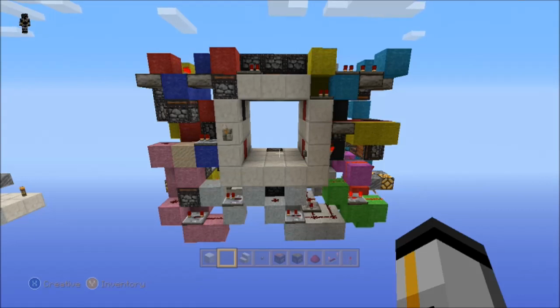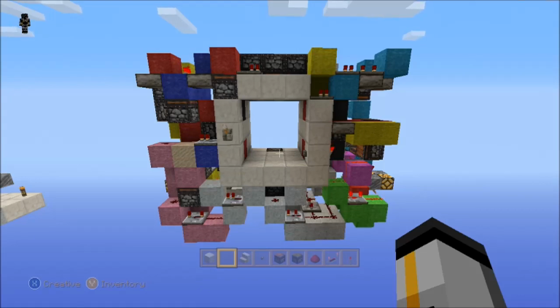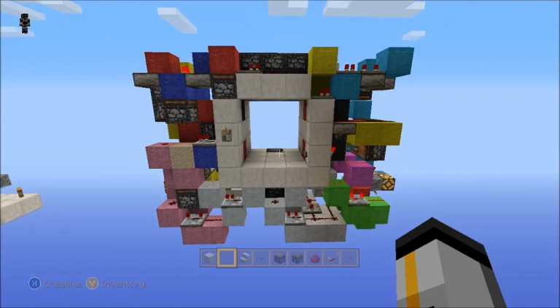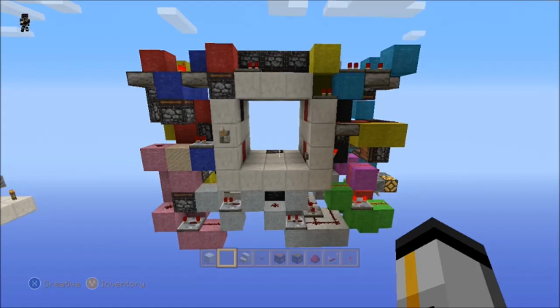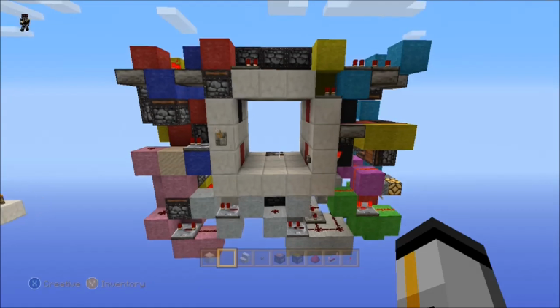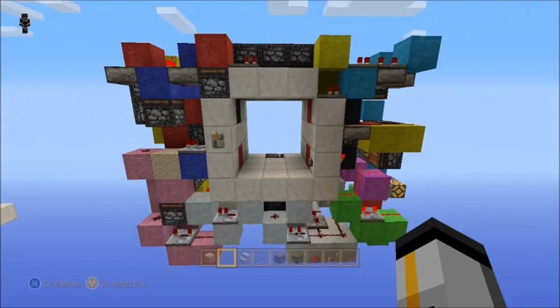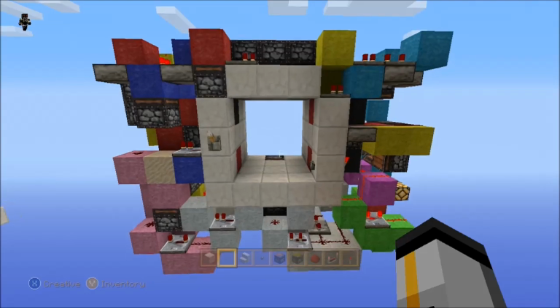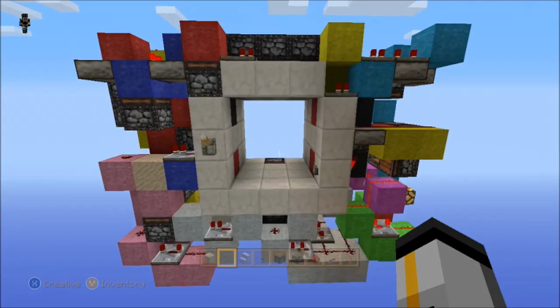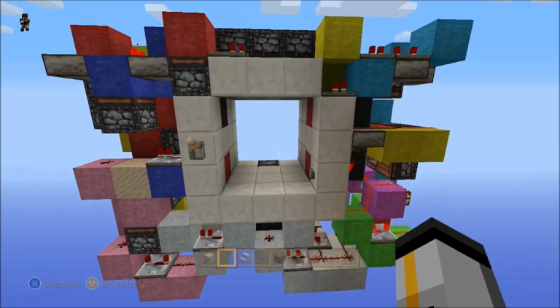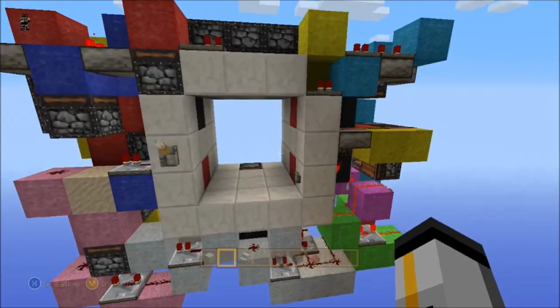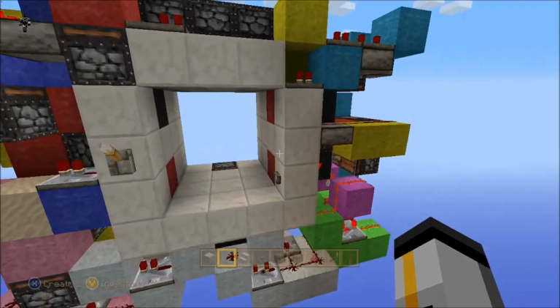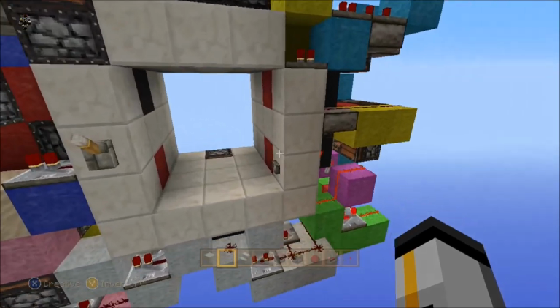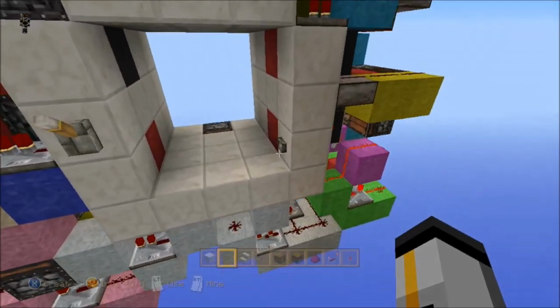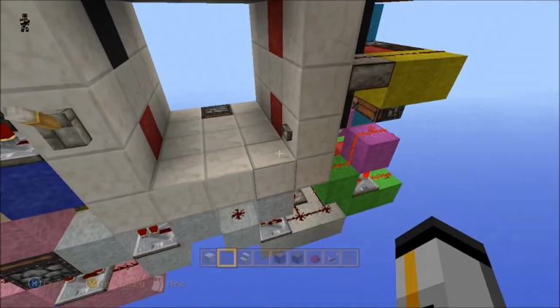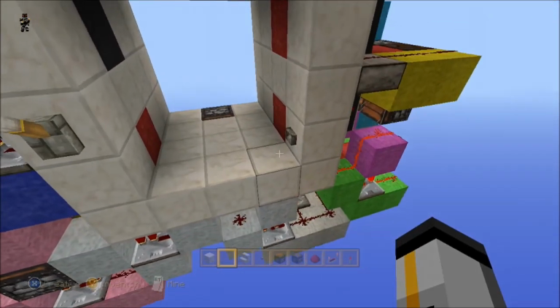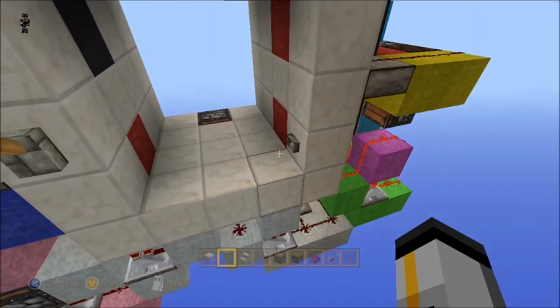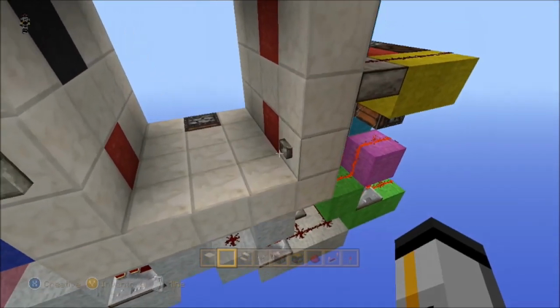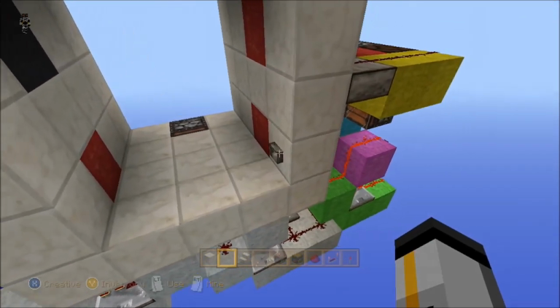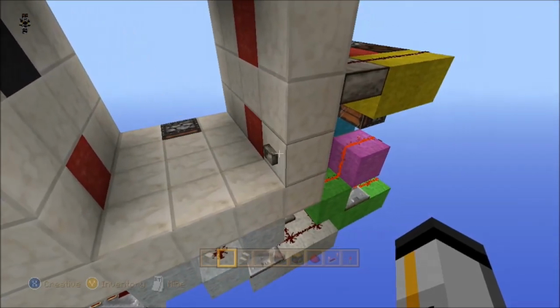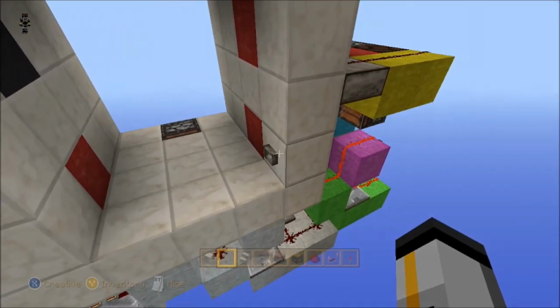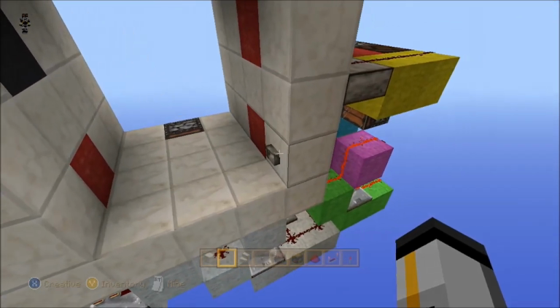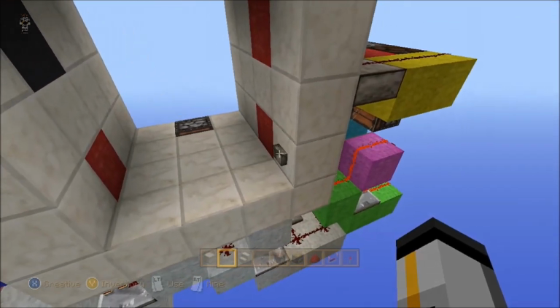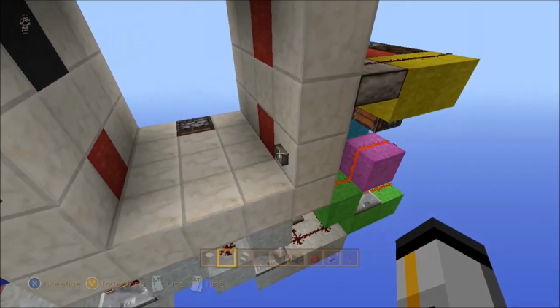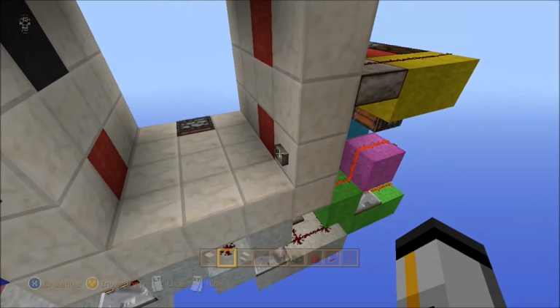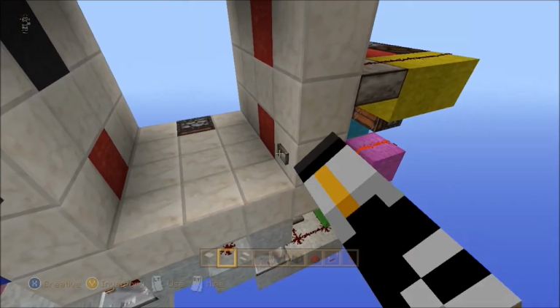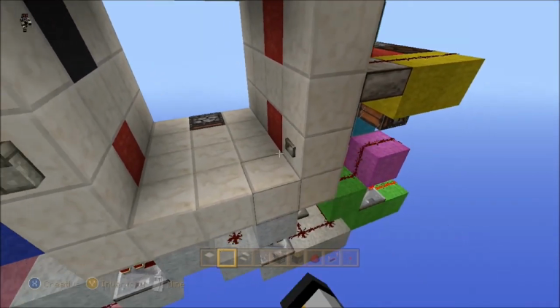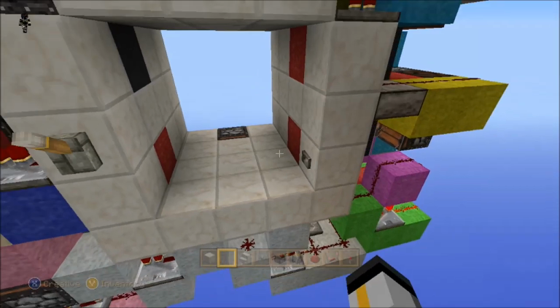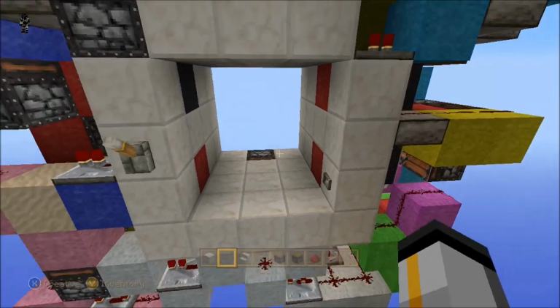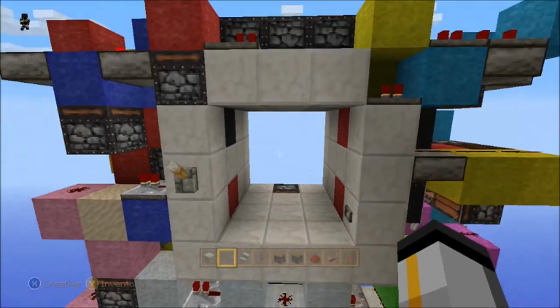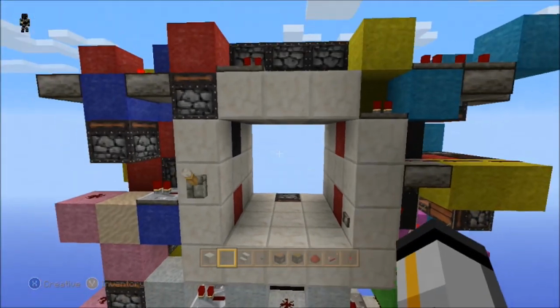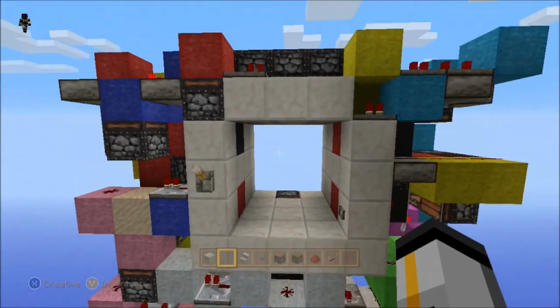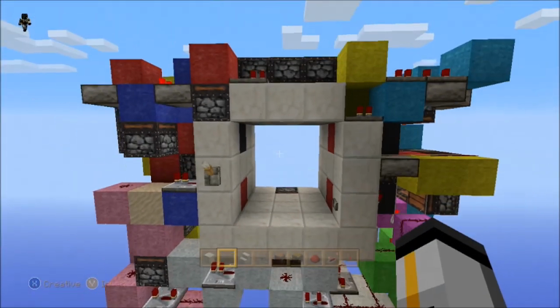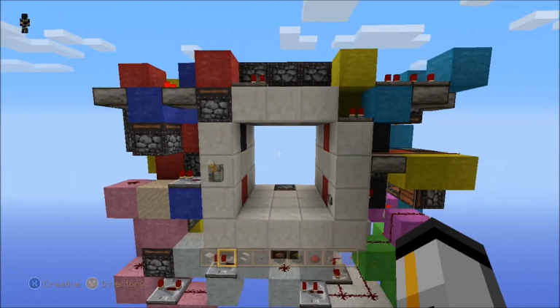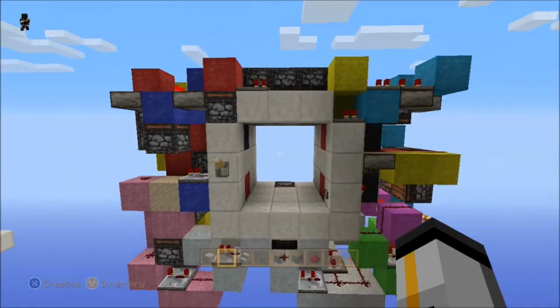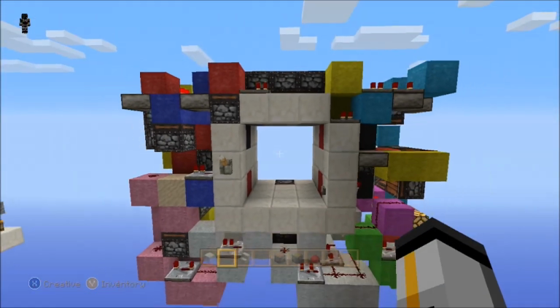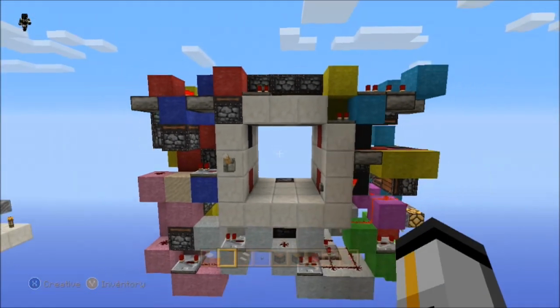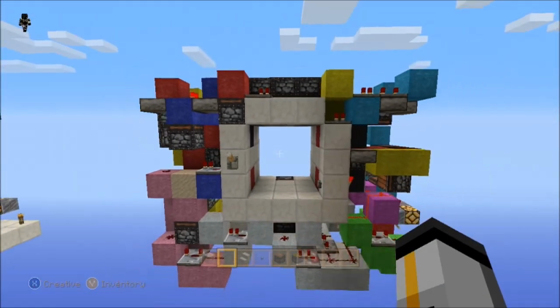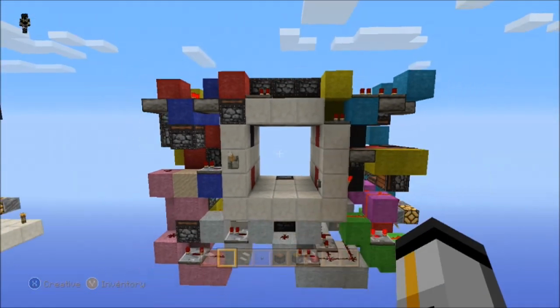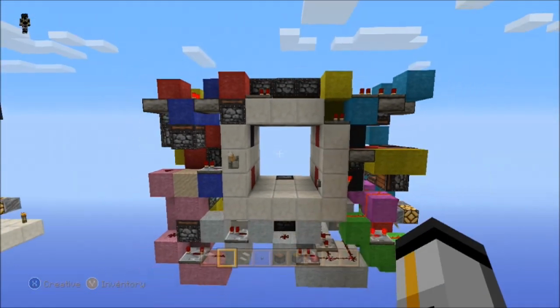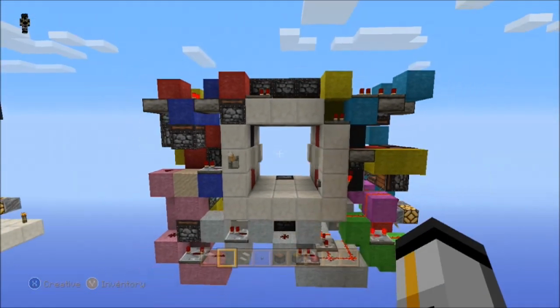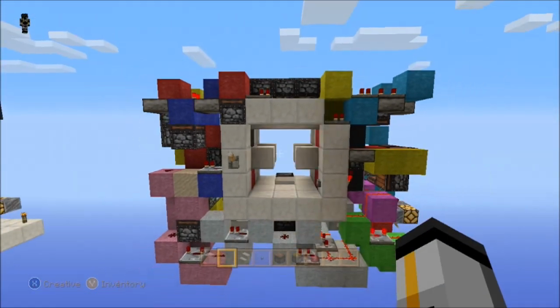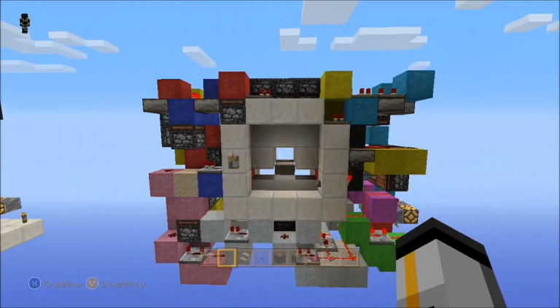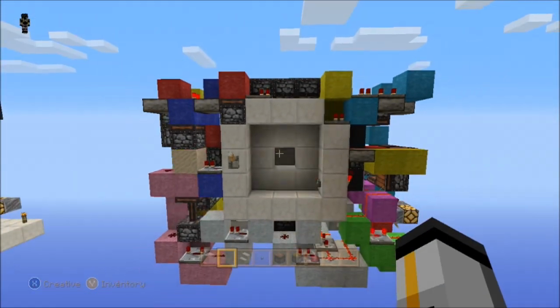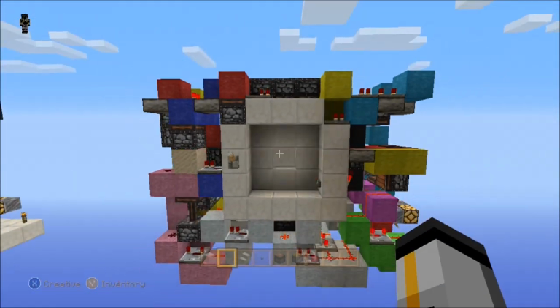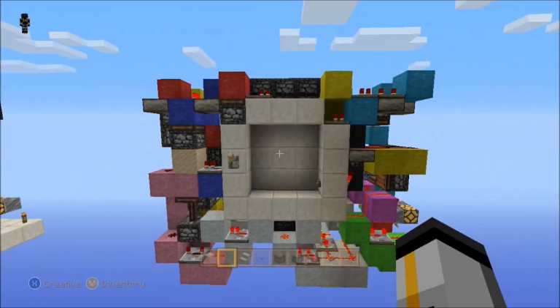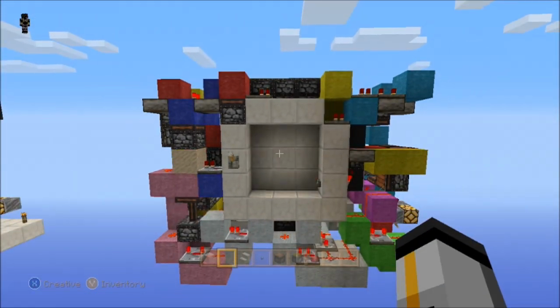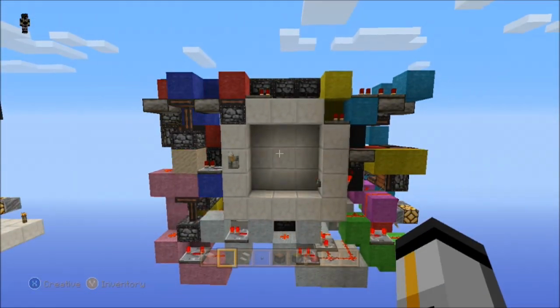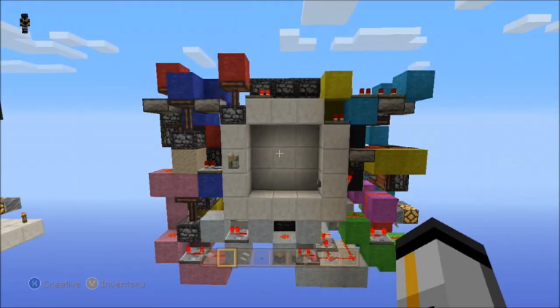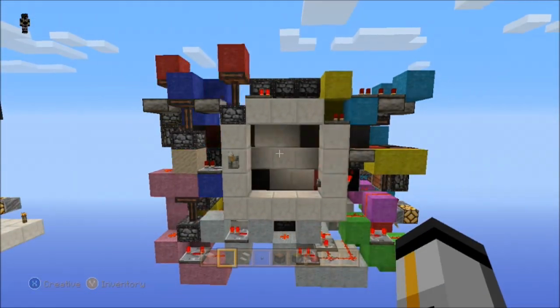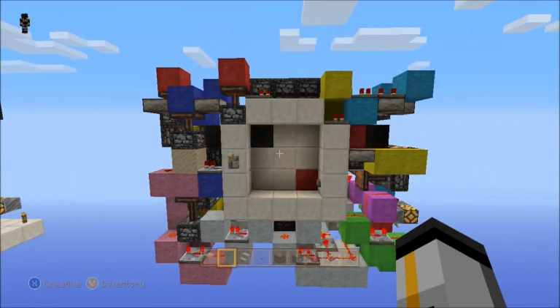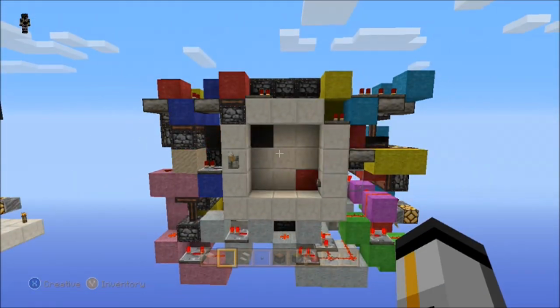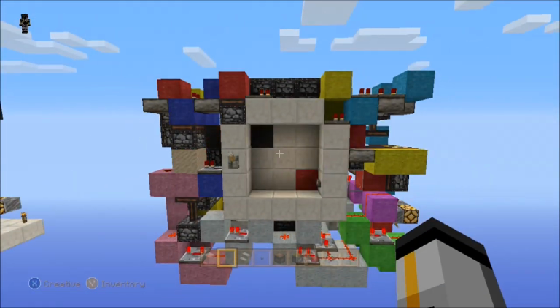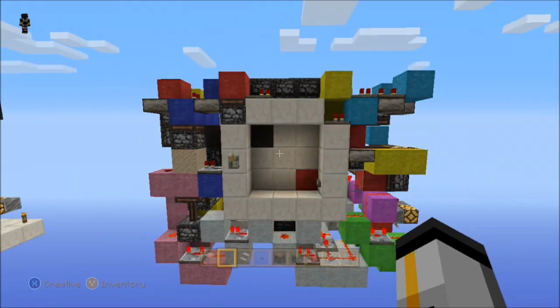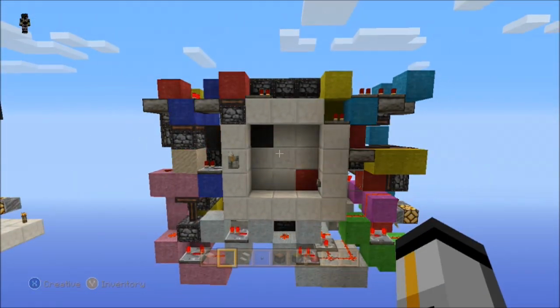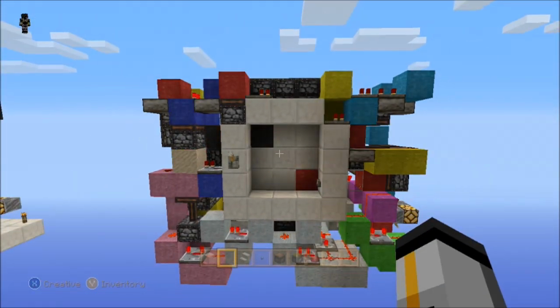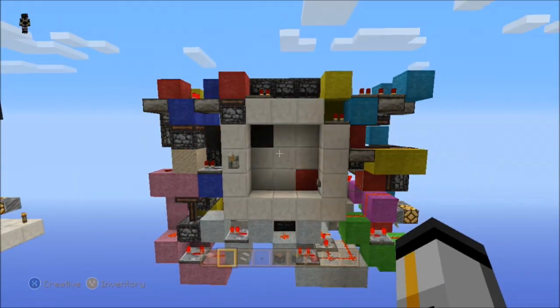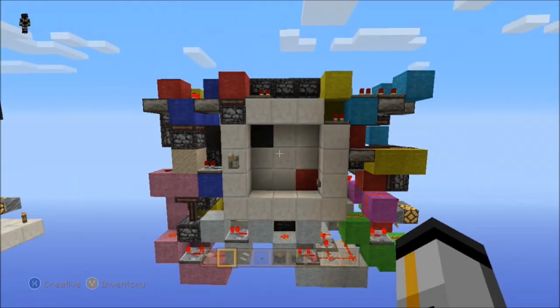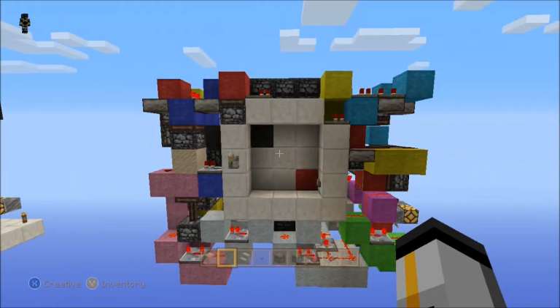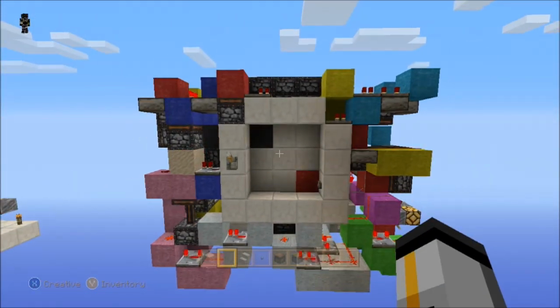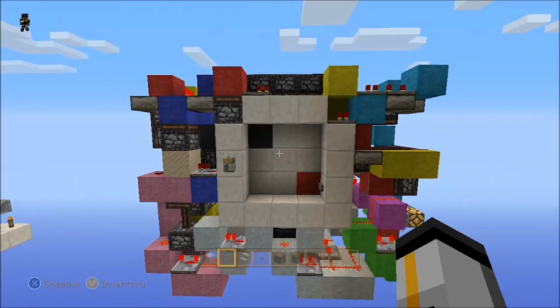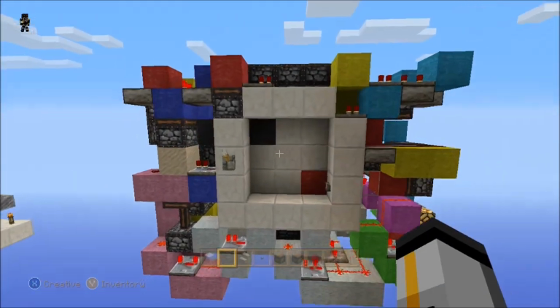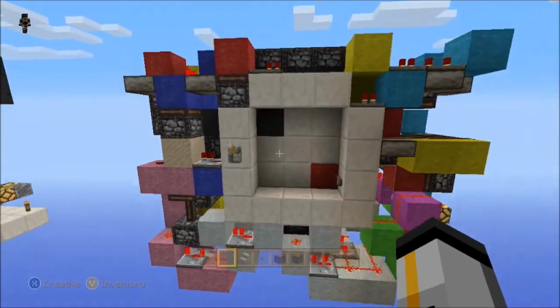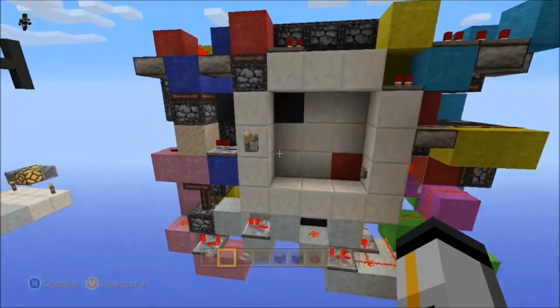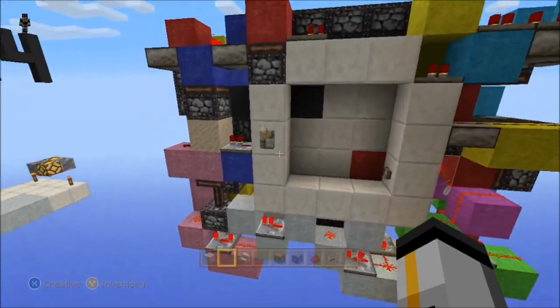You can make the door patterns however you want, but the last block either needs to be a stair, a fence post, glass — just something that's not going to conduct. When you see me close it, it's going to actually go close and lock — and that's locked.